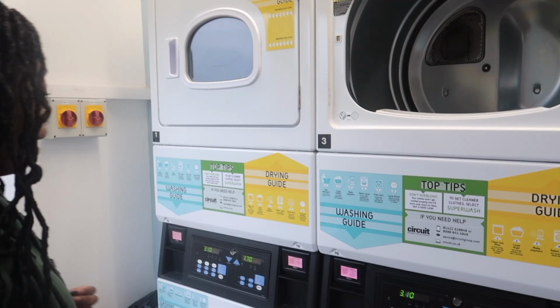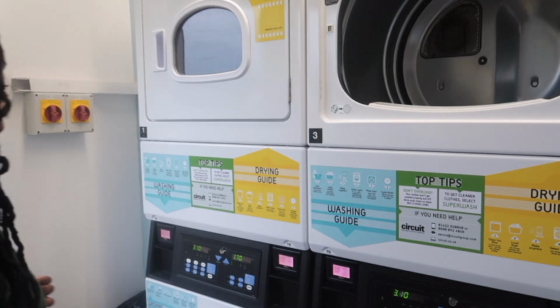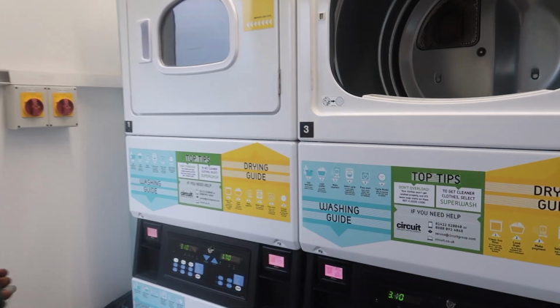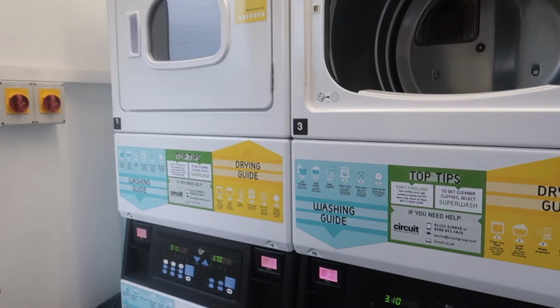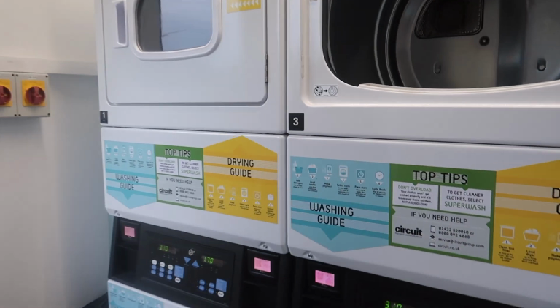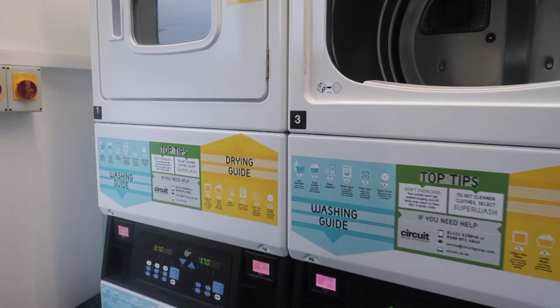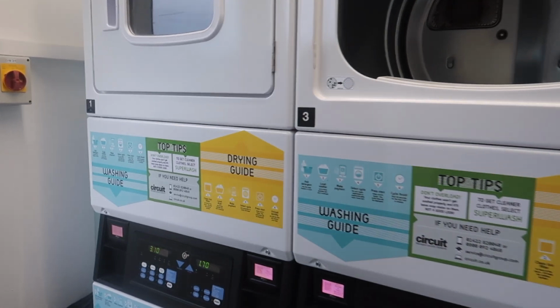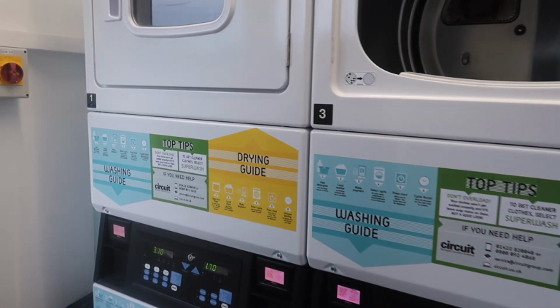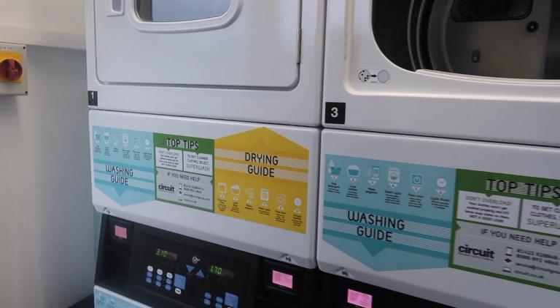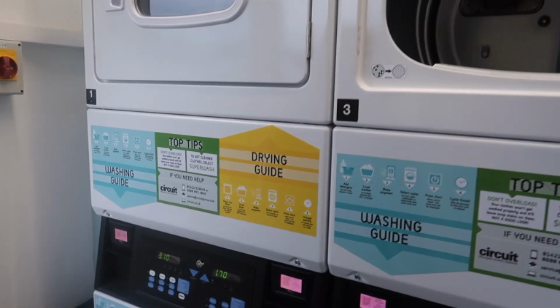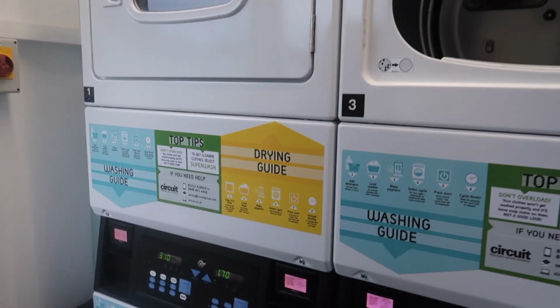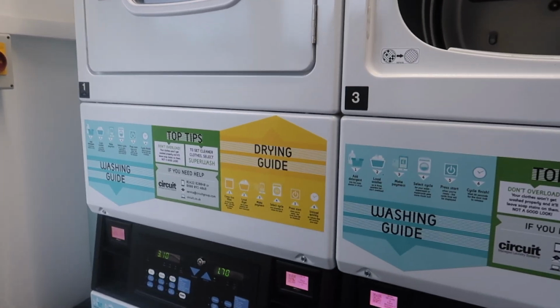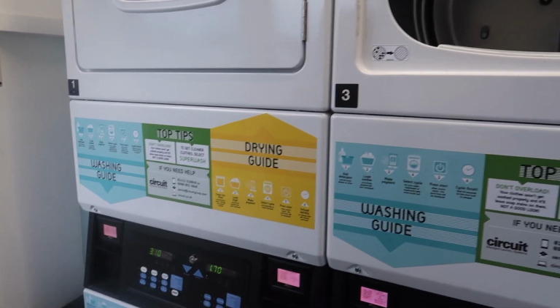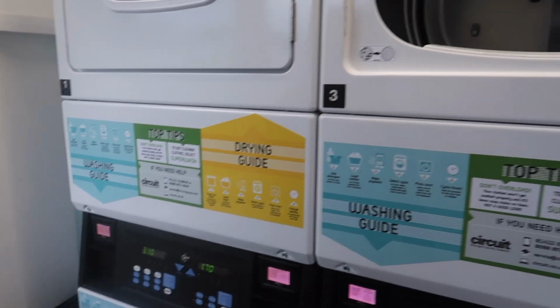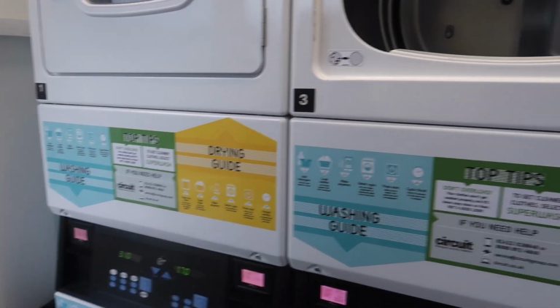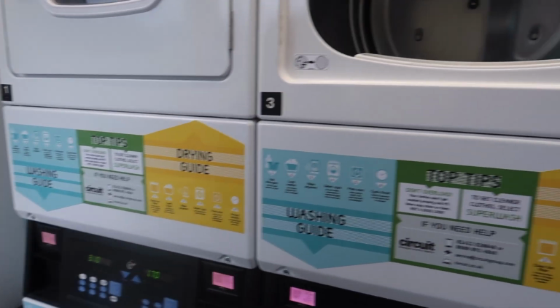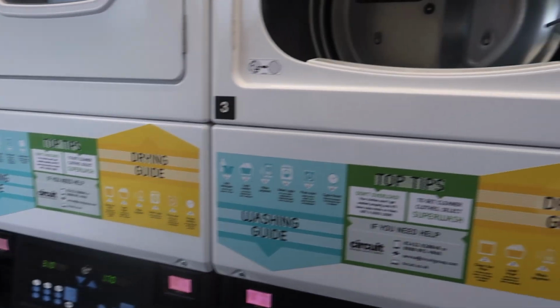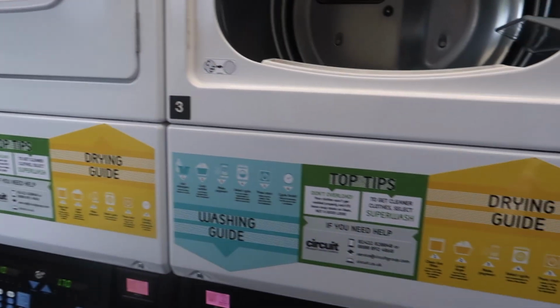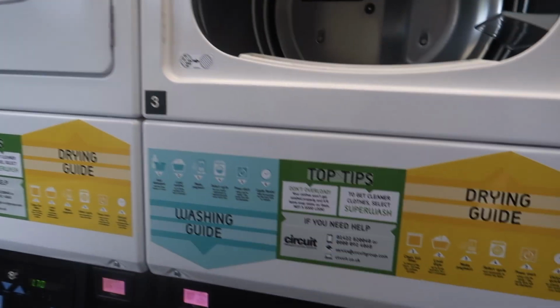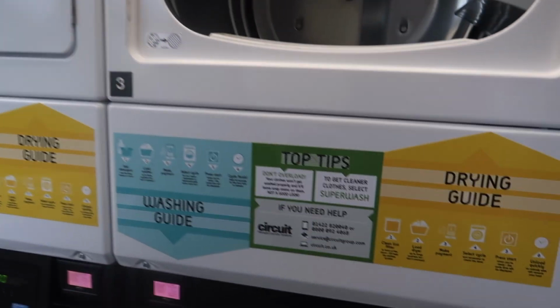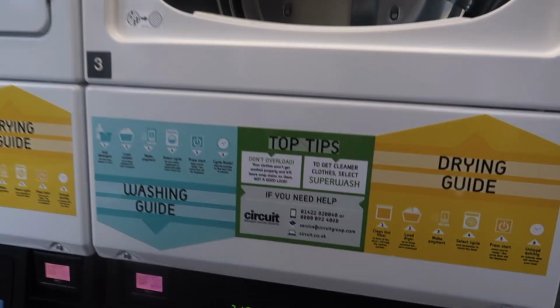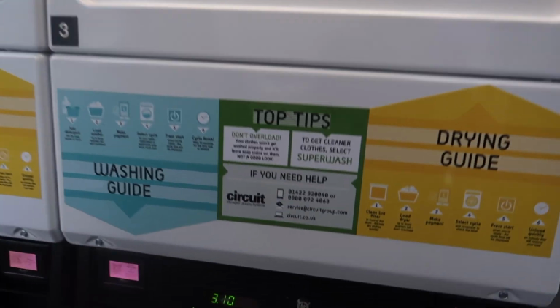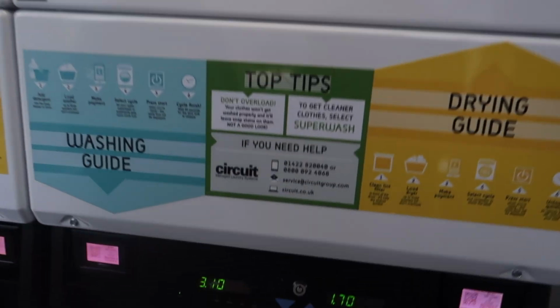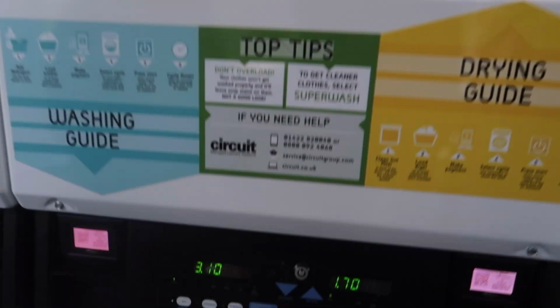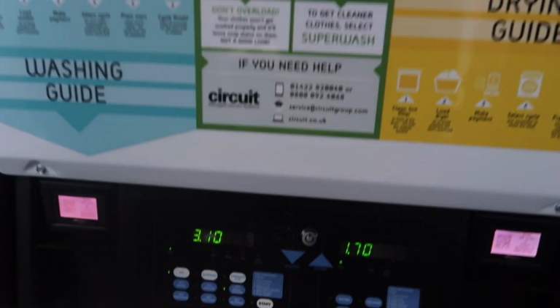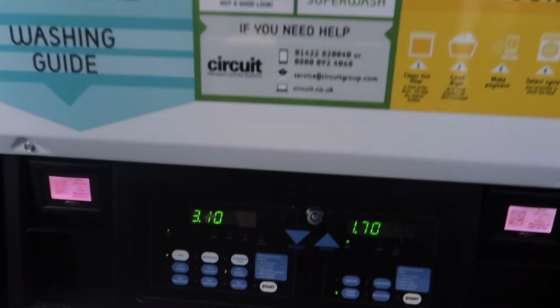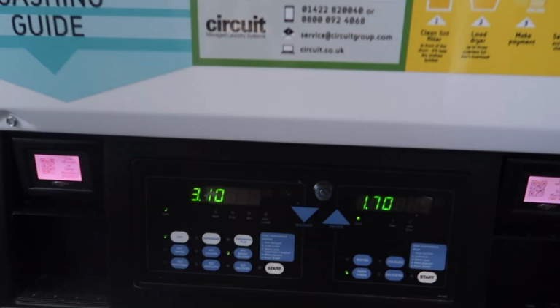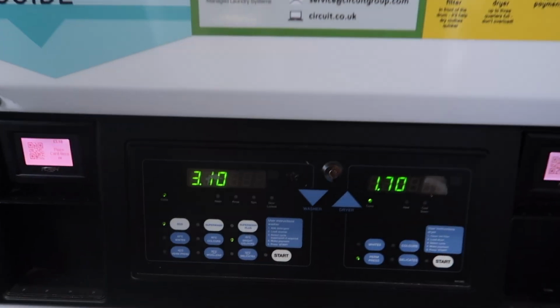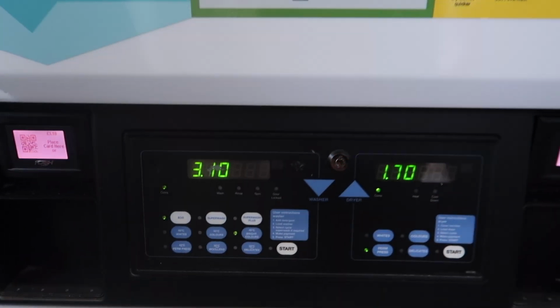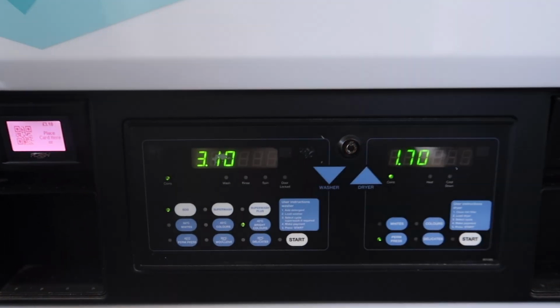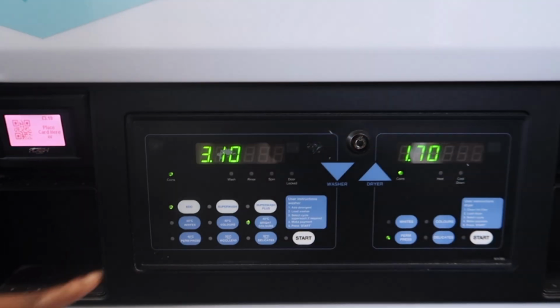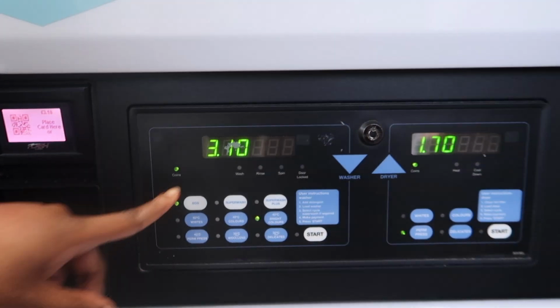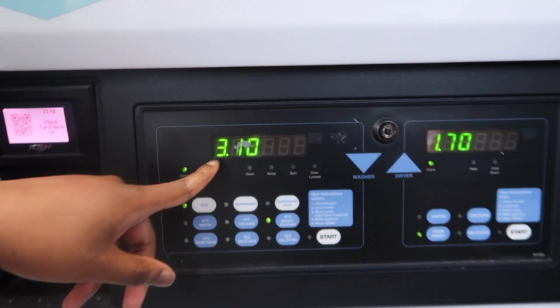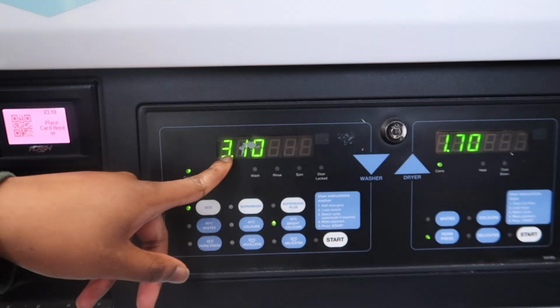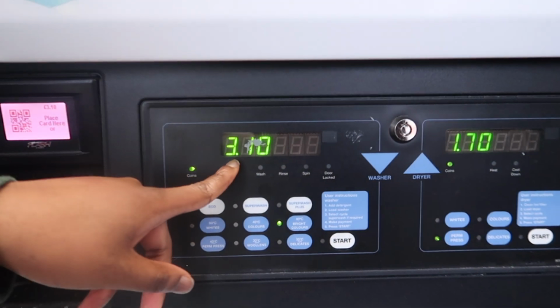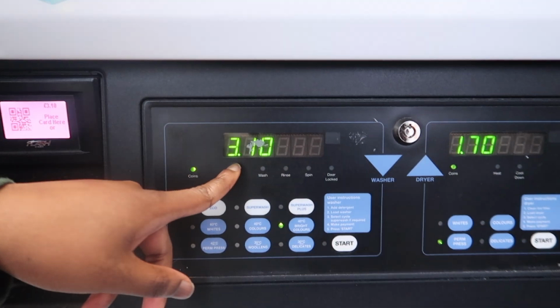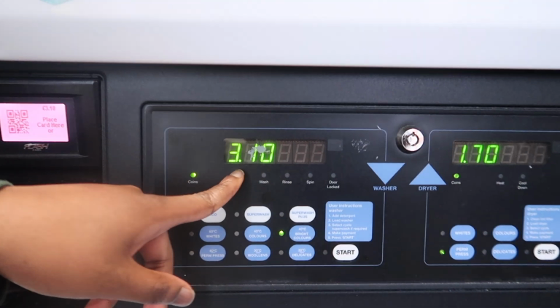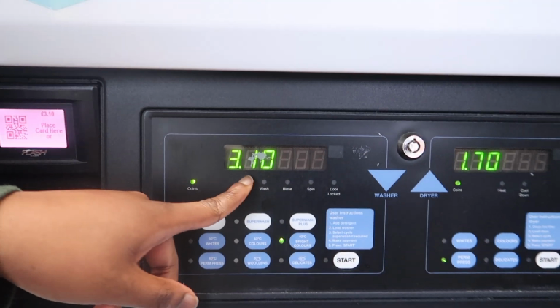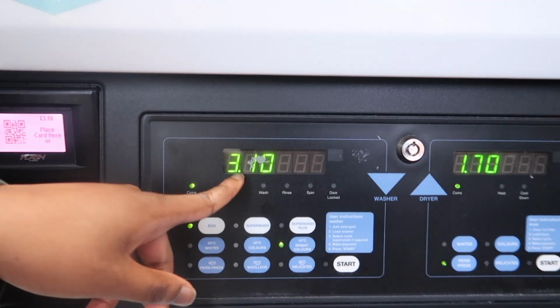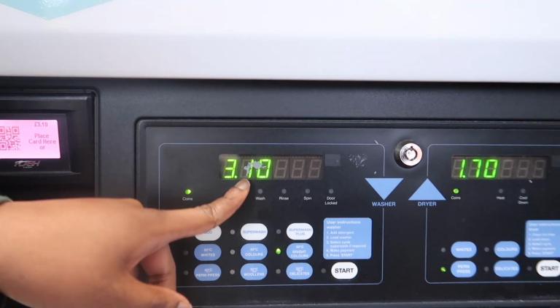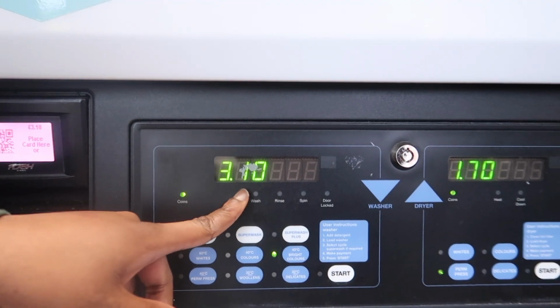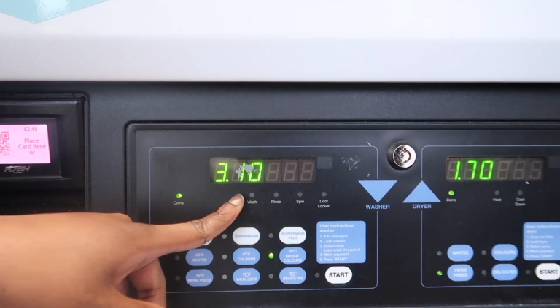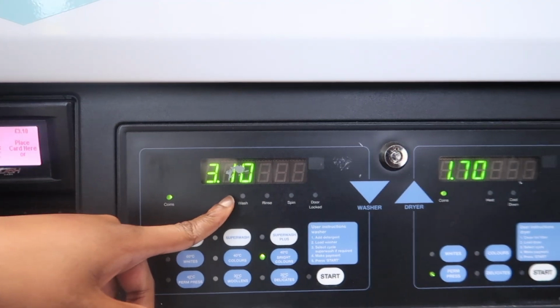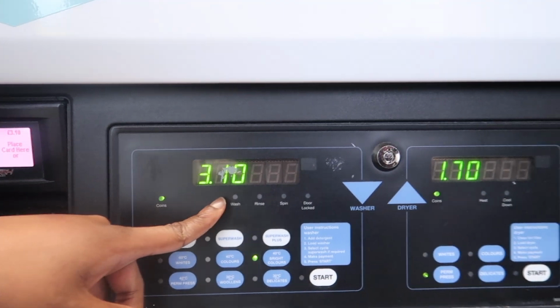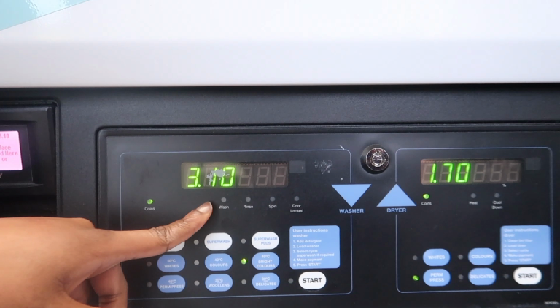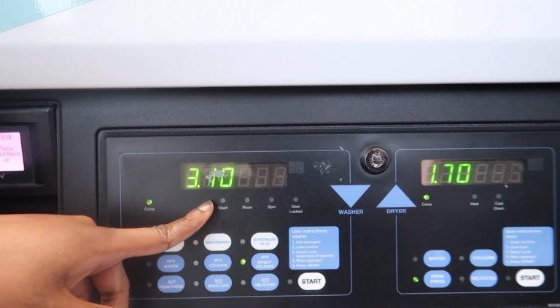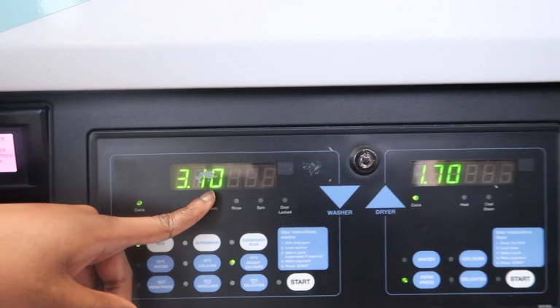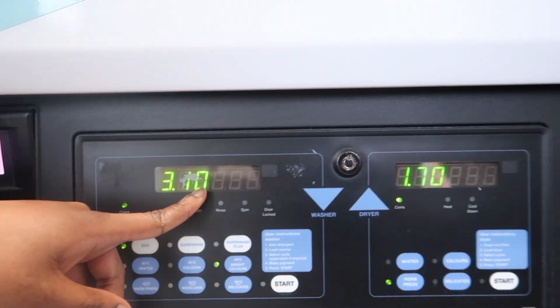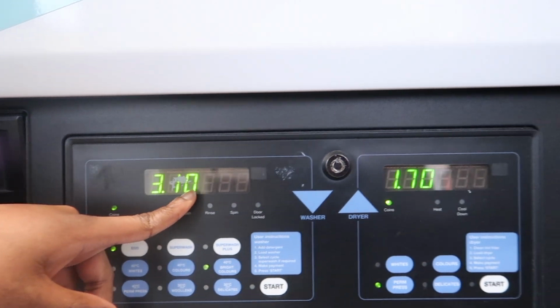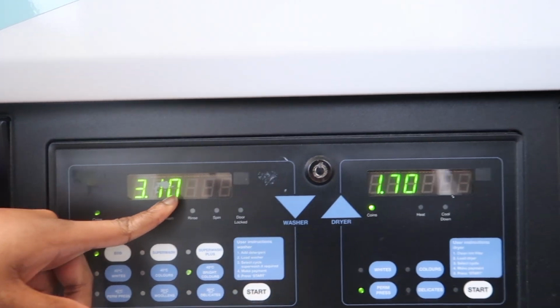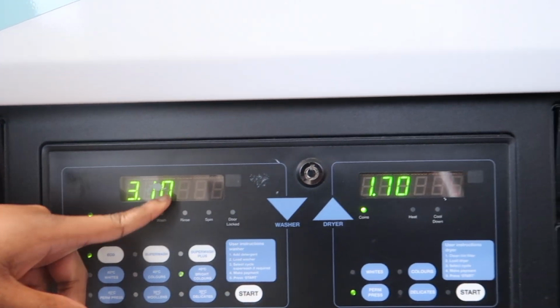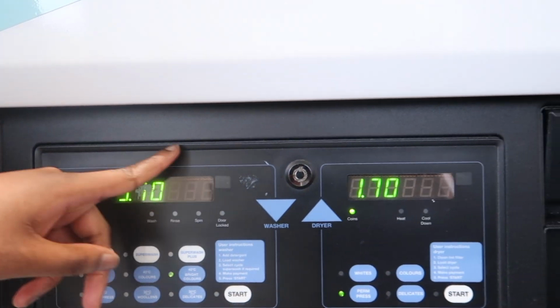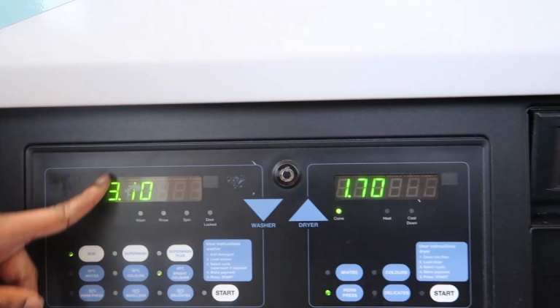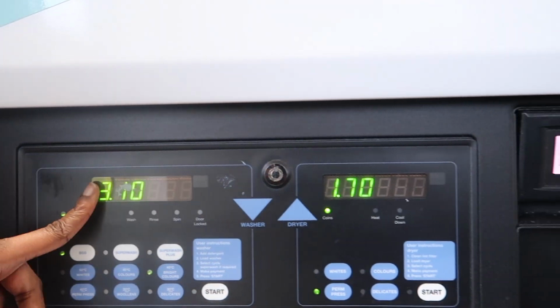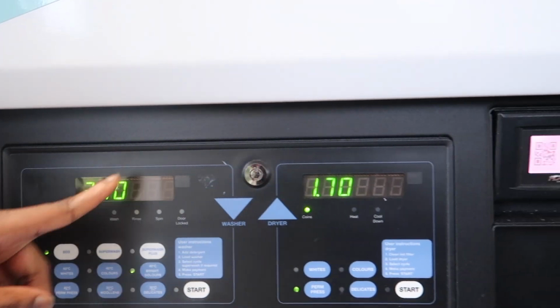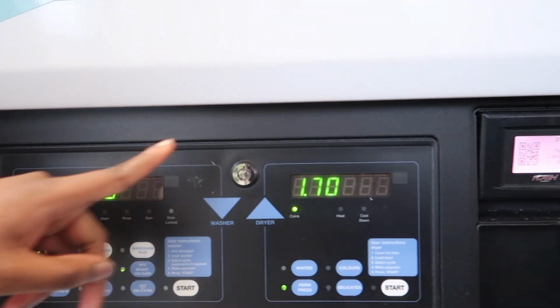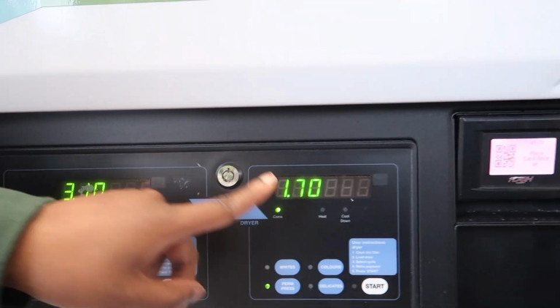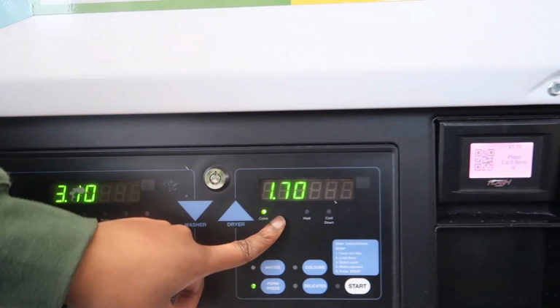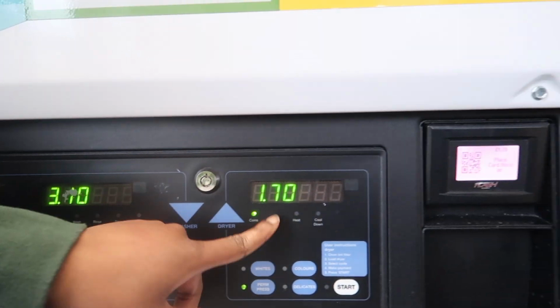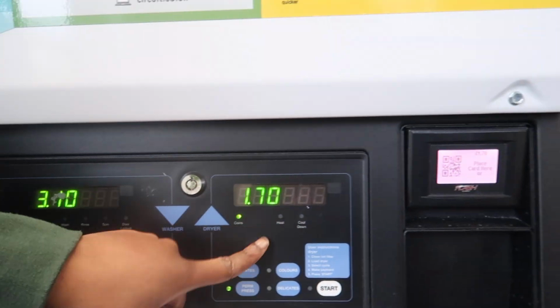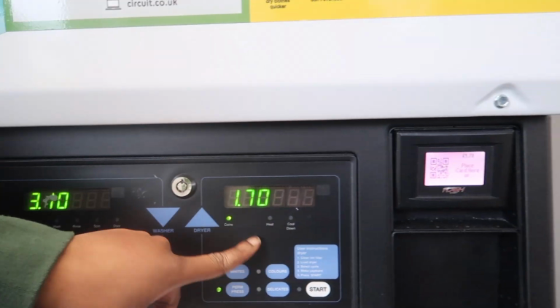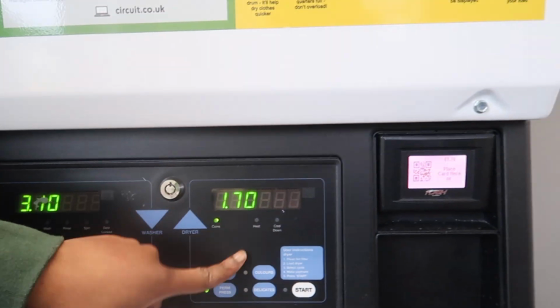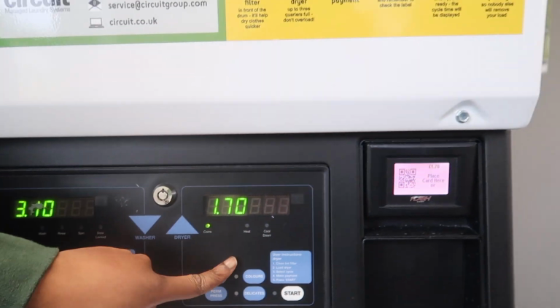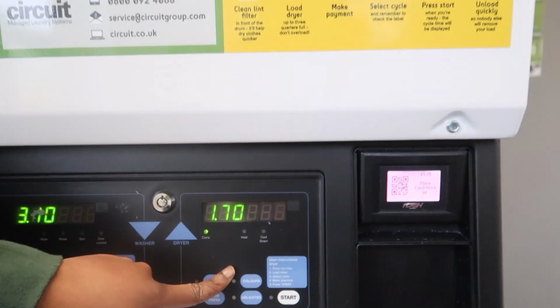It is cheaper than Nots 2, guys. At Nots 2 they have £3.30 for the wash and £1.80 for the dry.